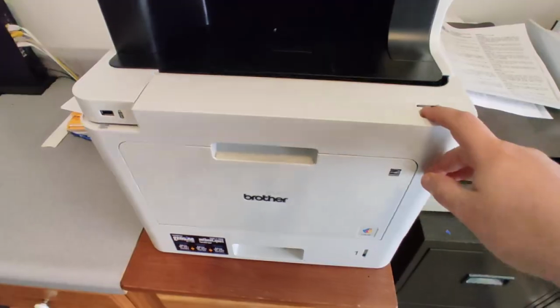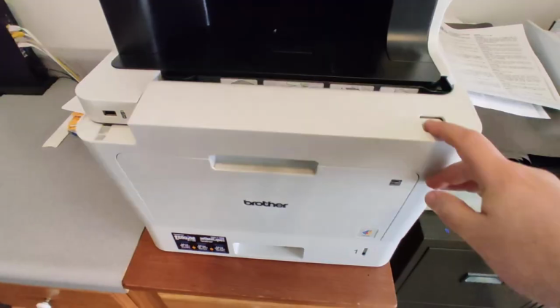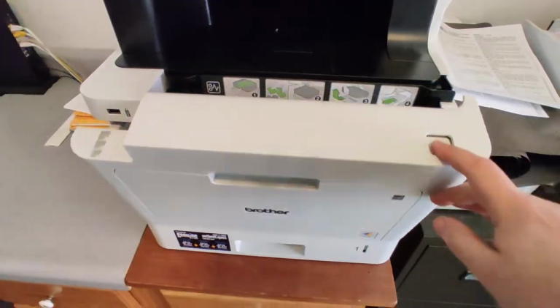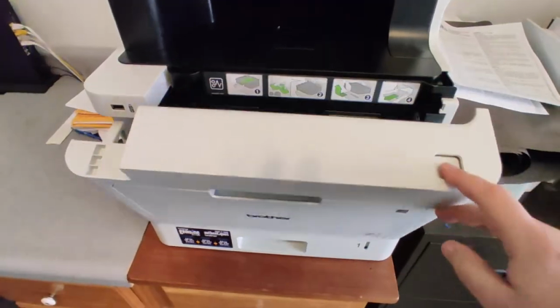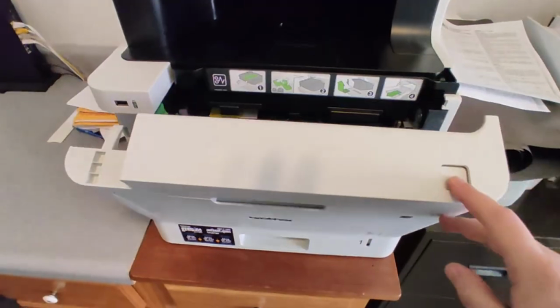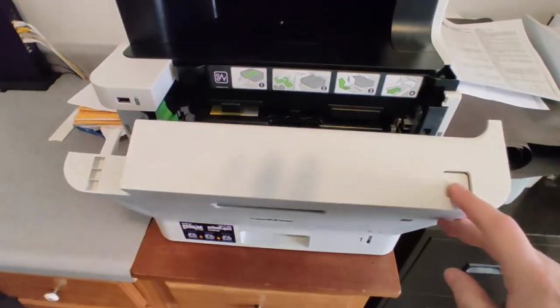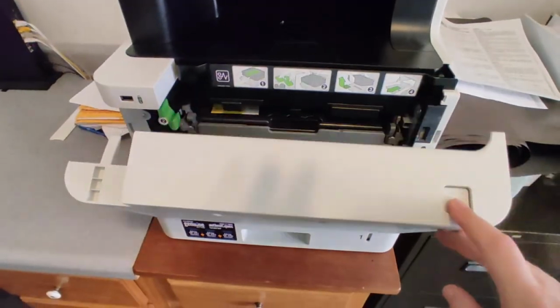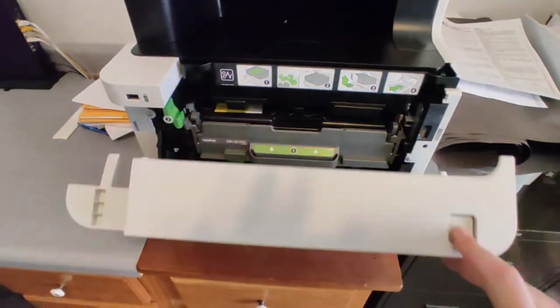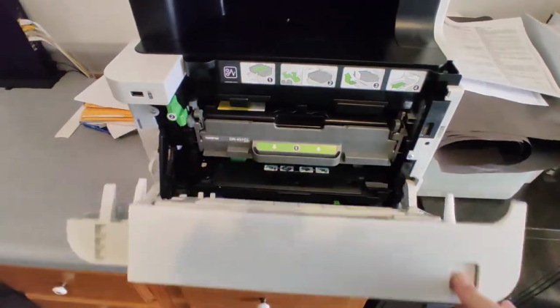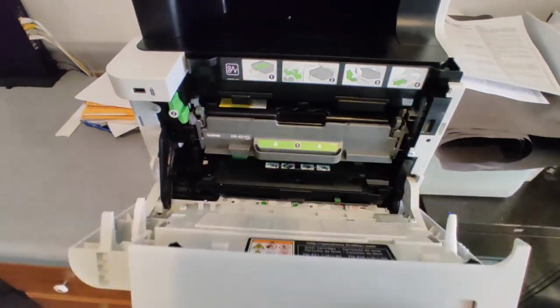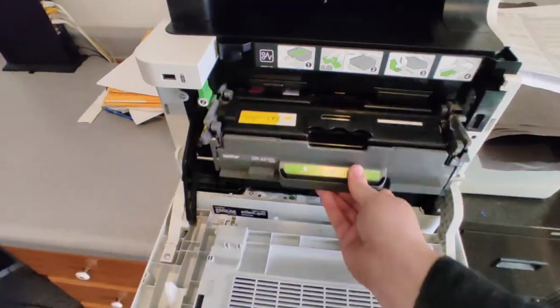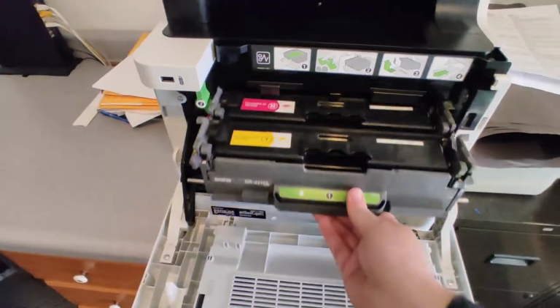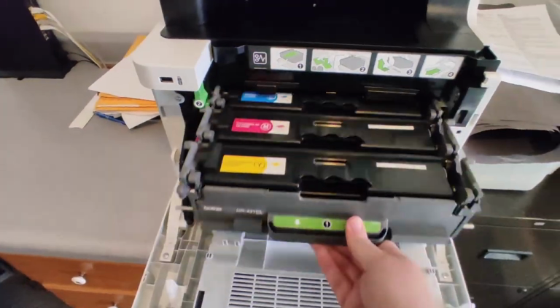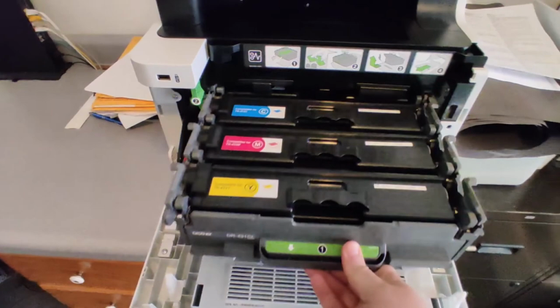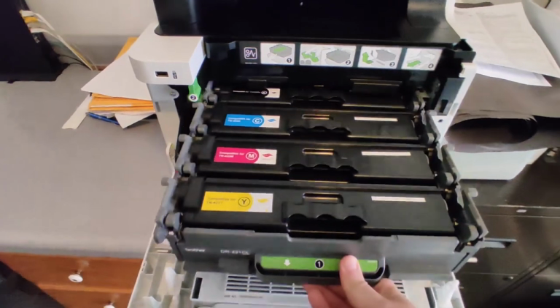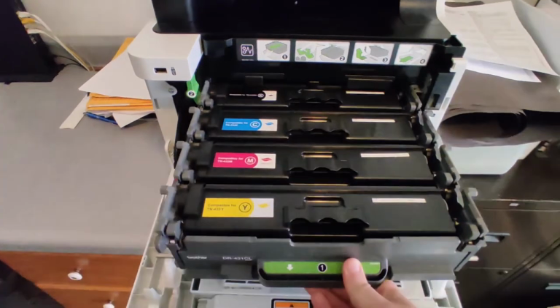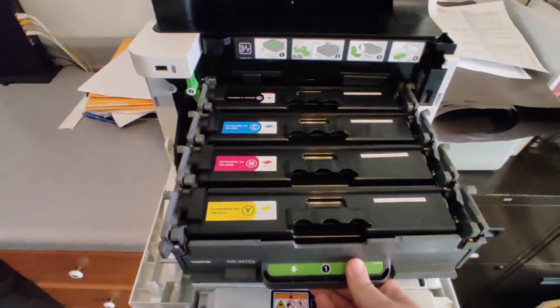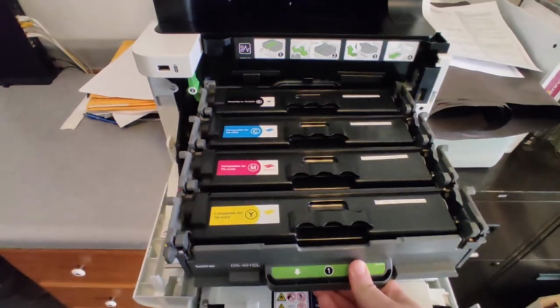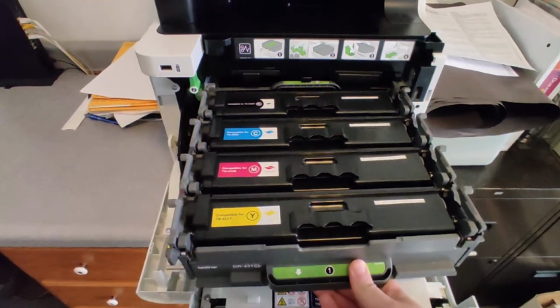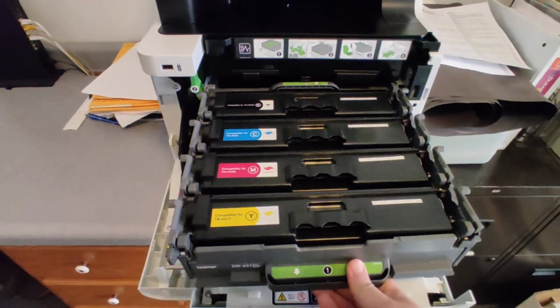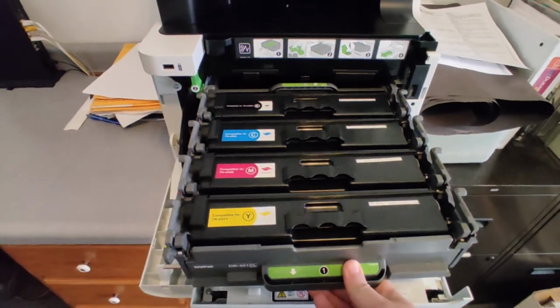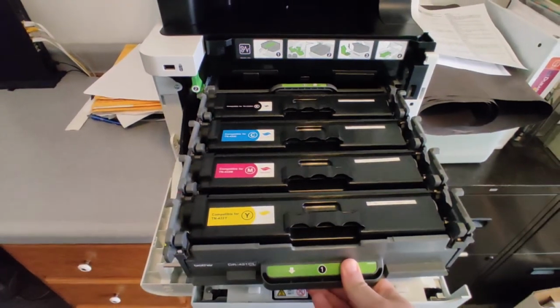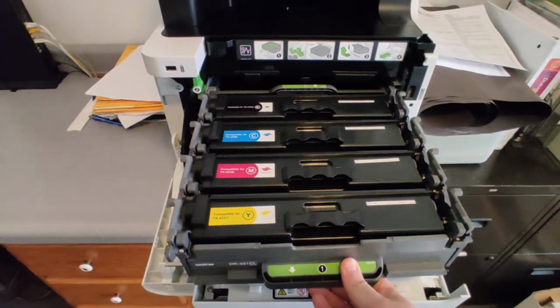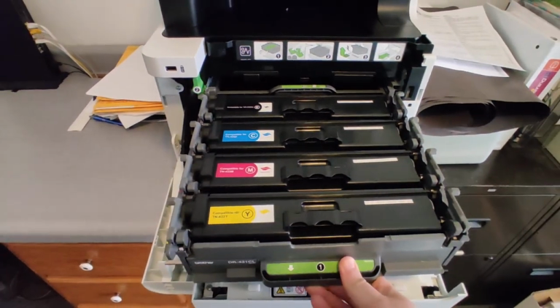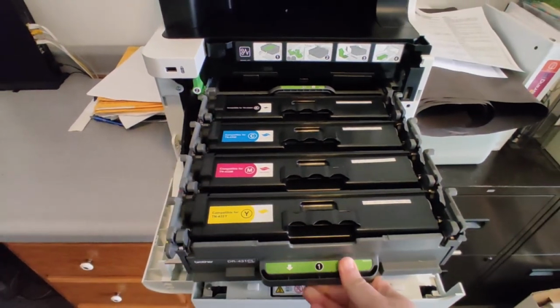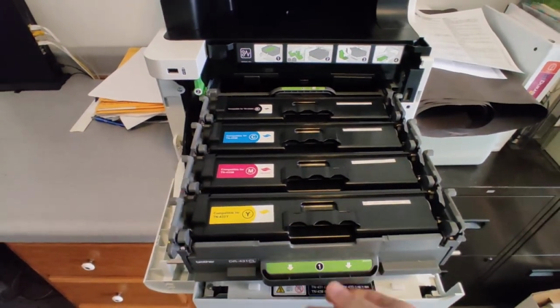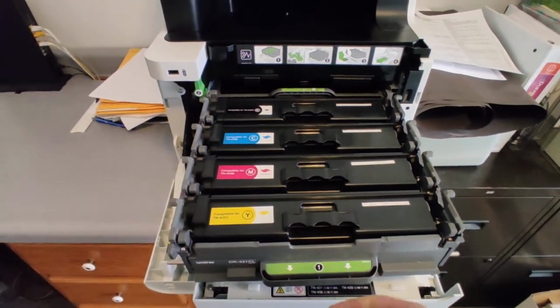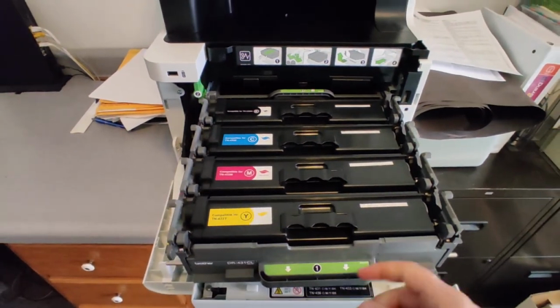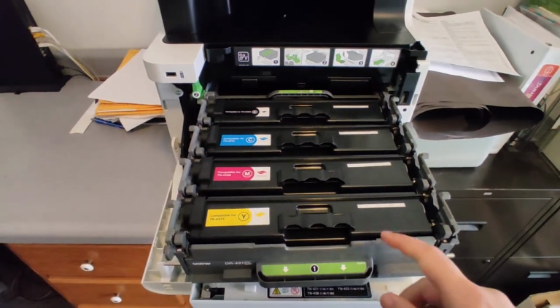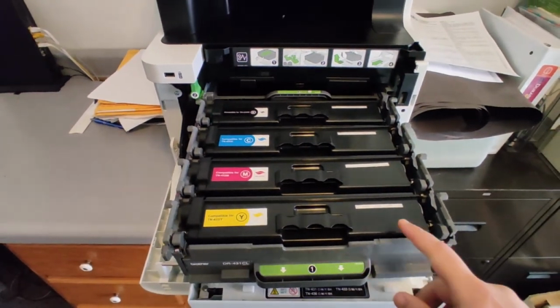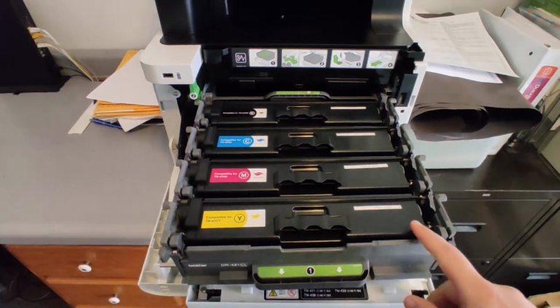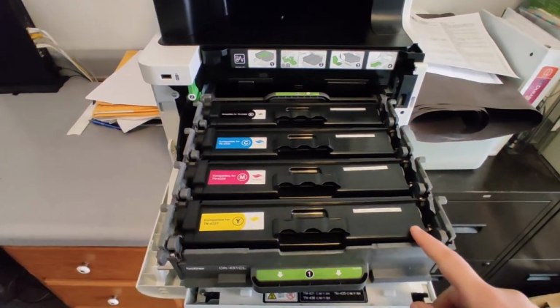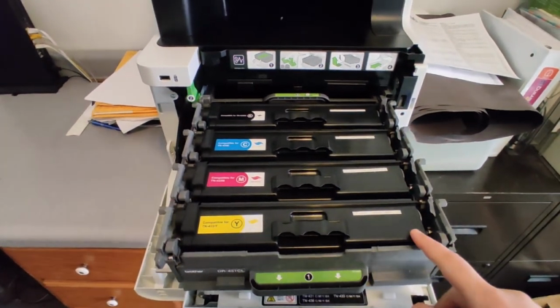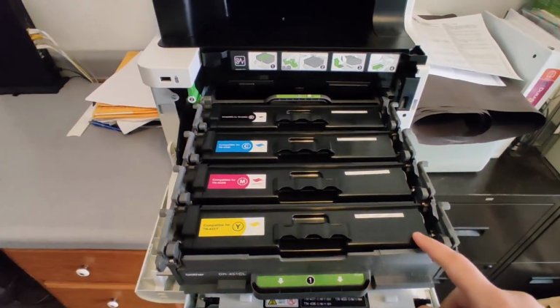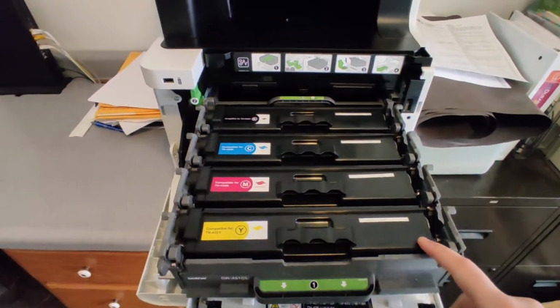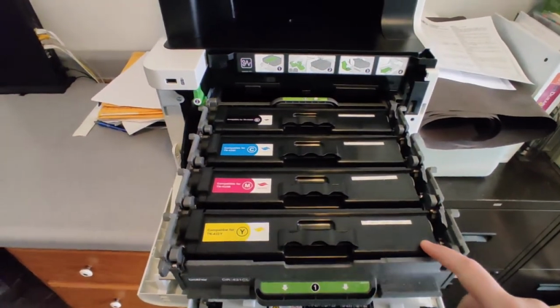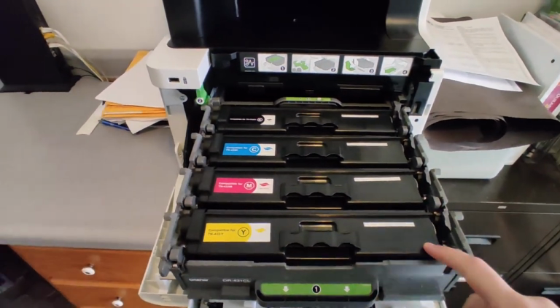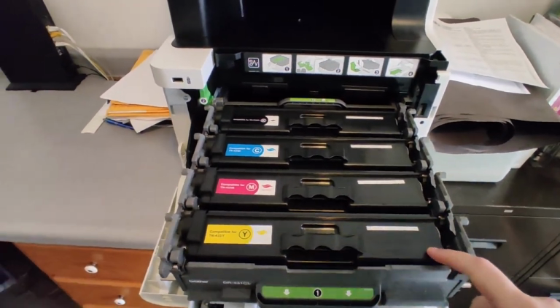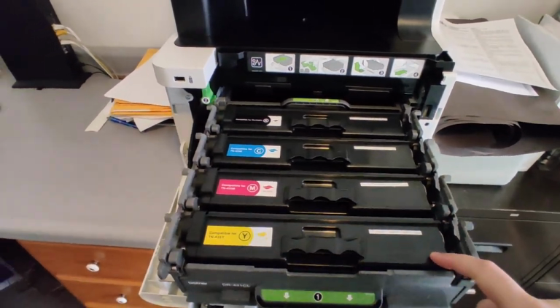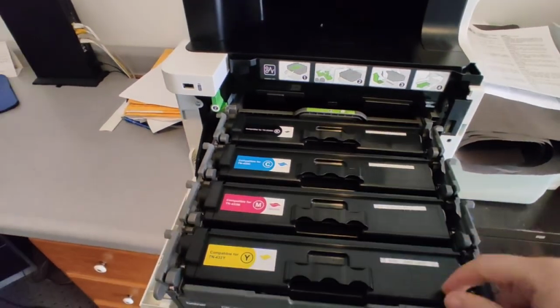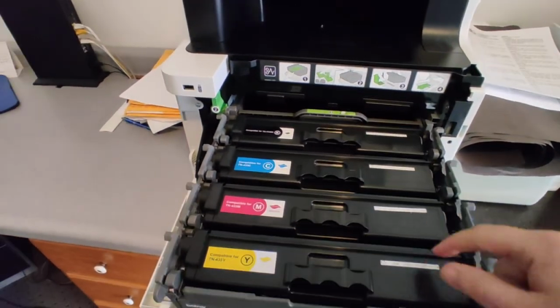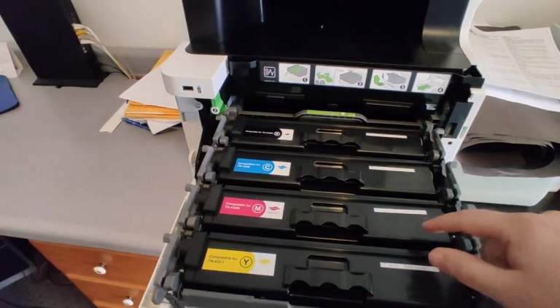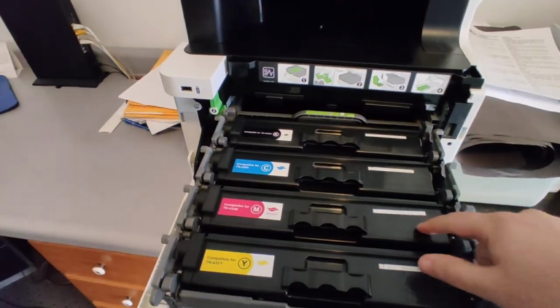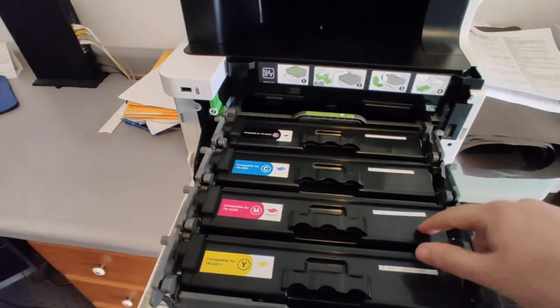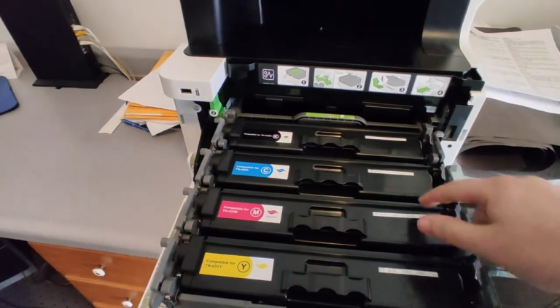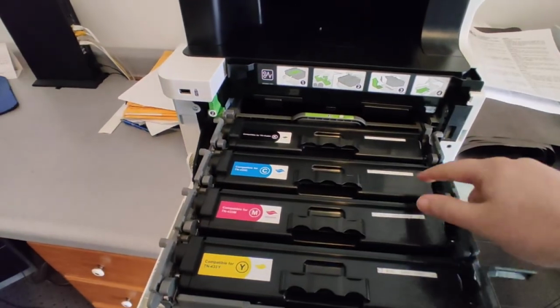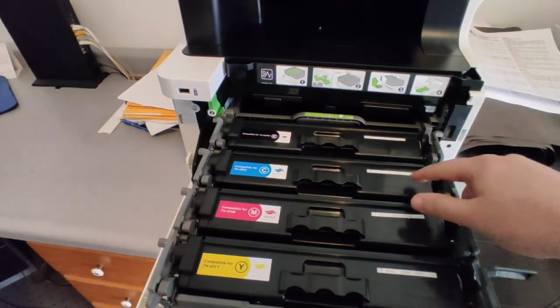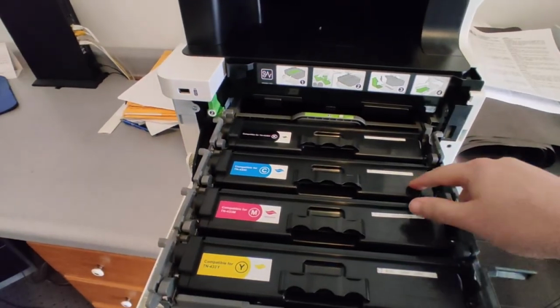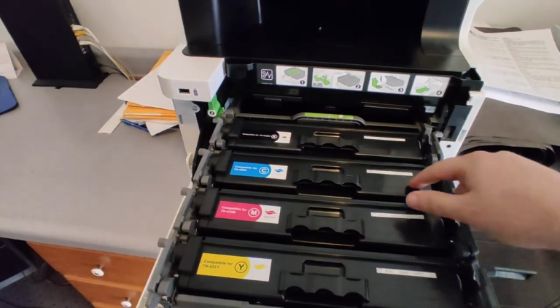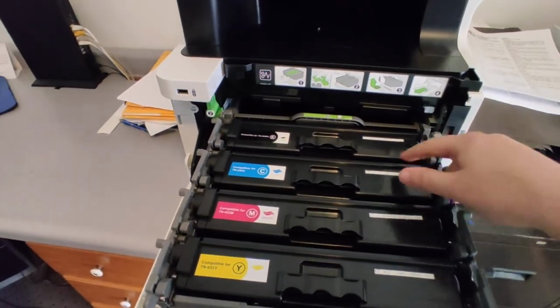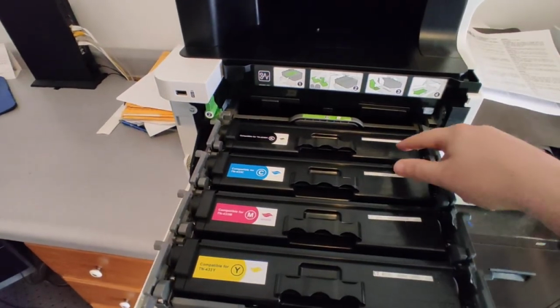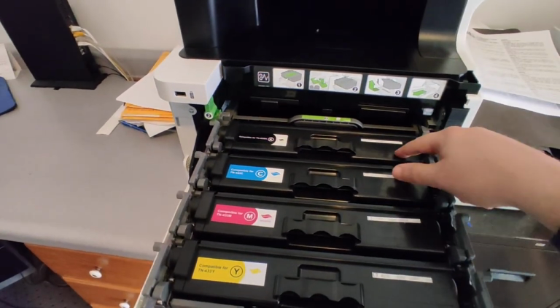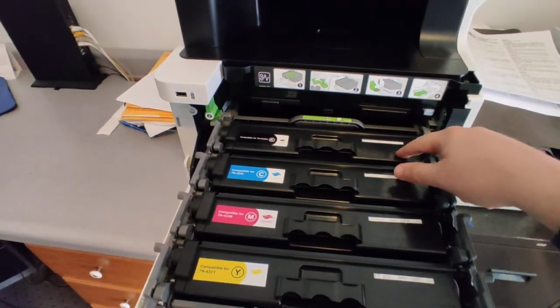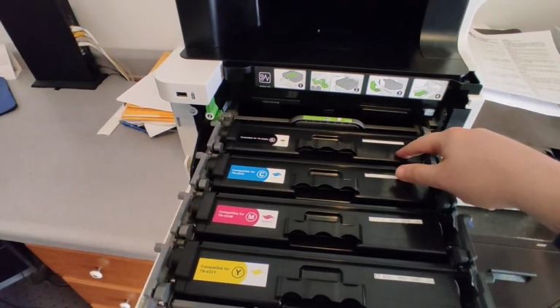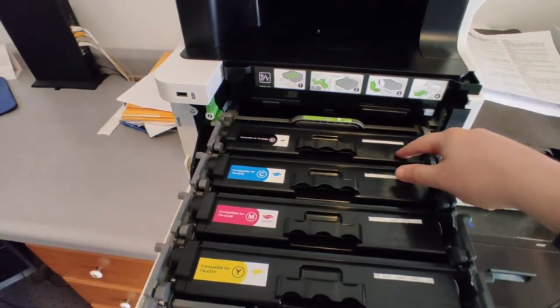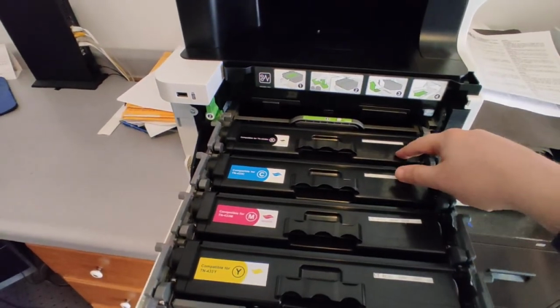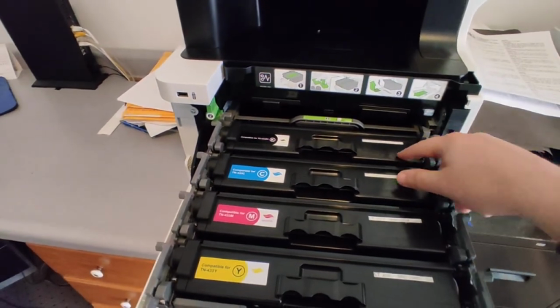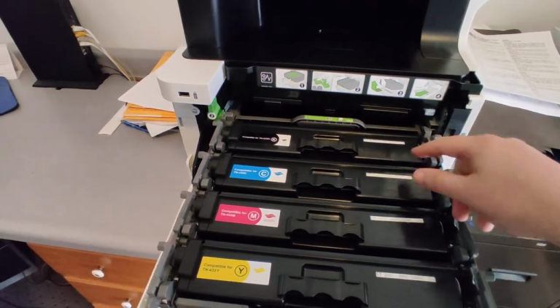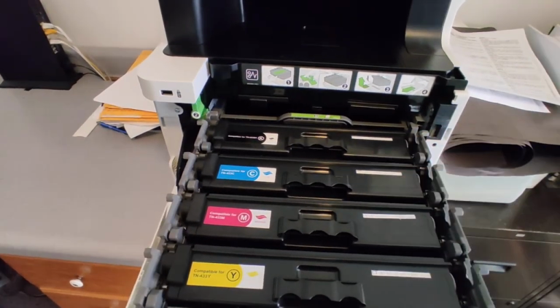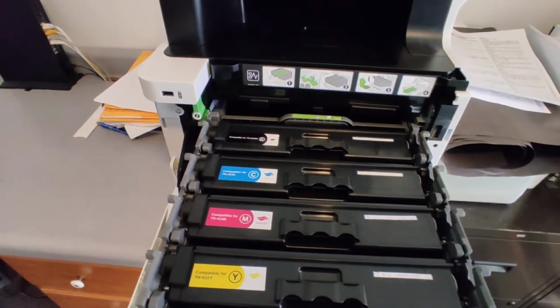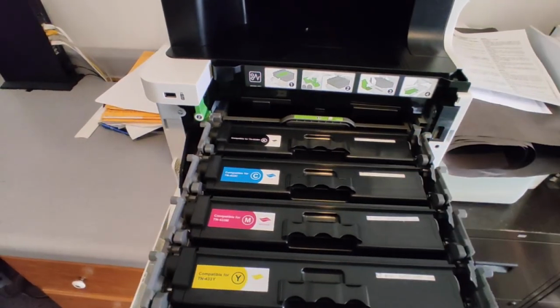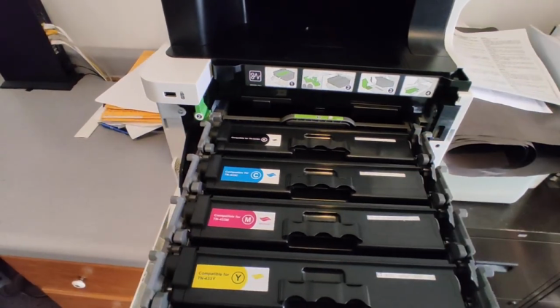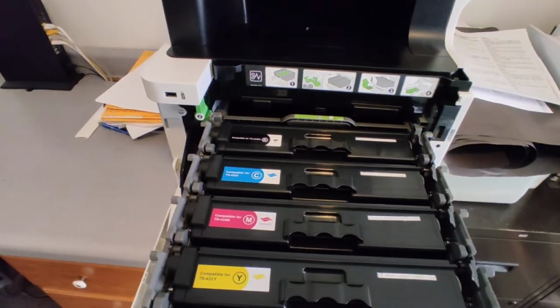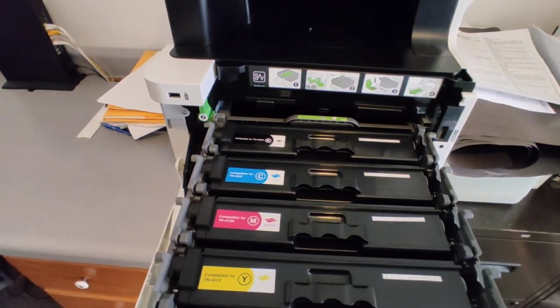You simply pull out this tray and you've got all the different toner colors: yellow, magenta, cyan, and black — one cartridge for each.